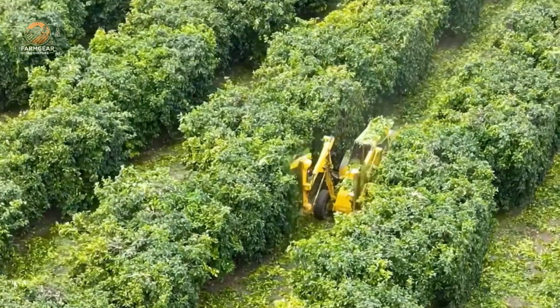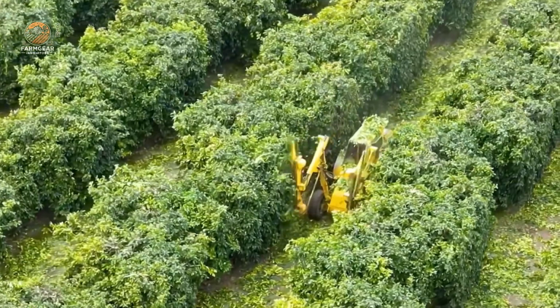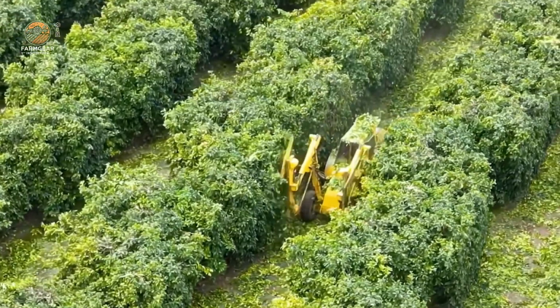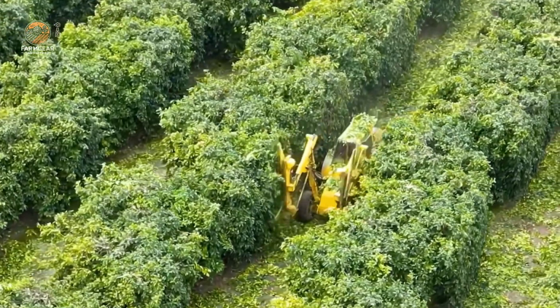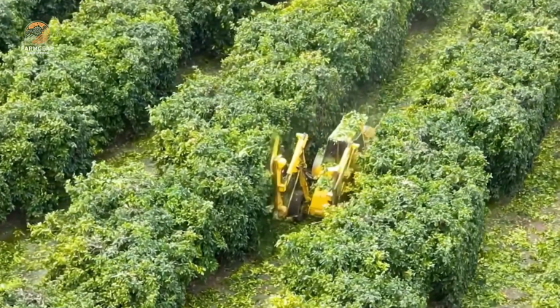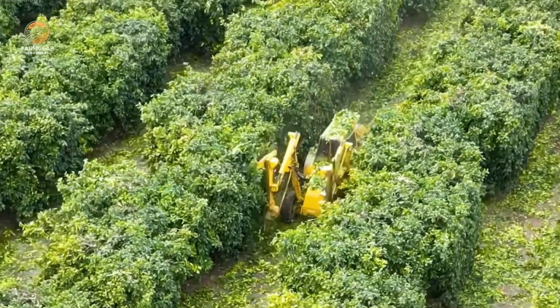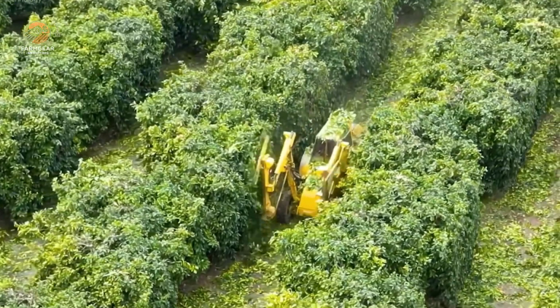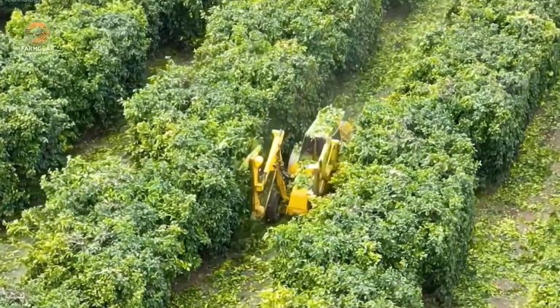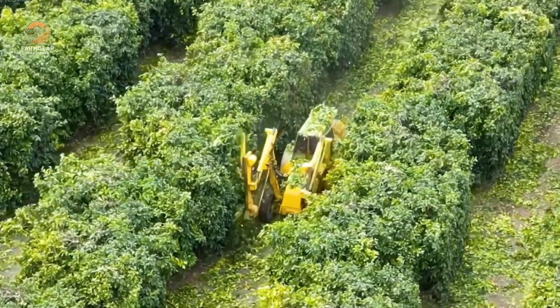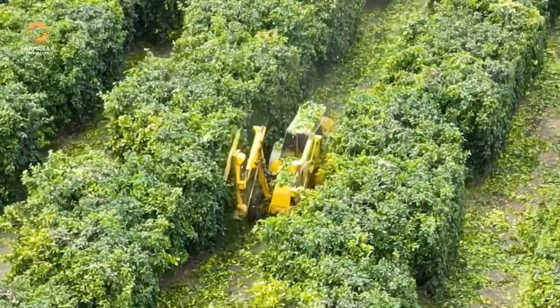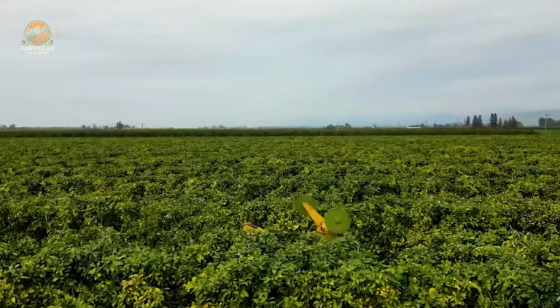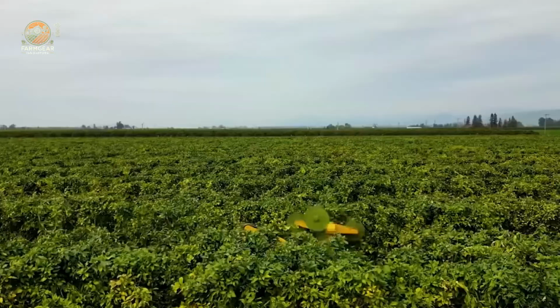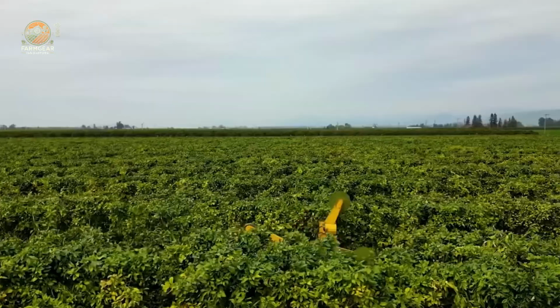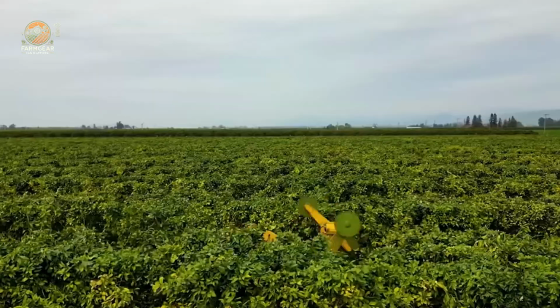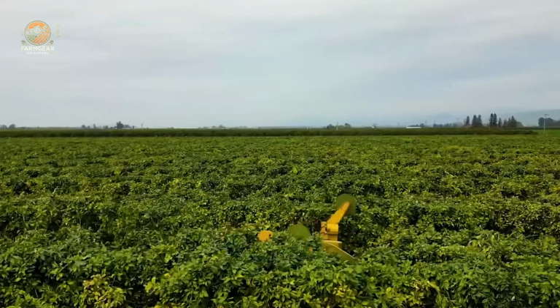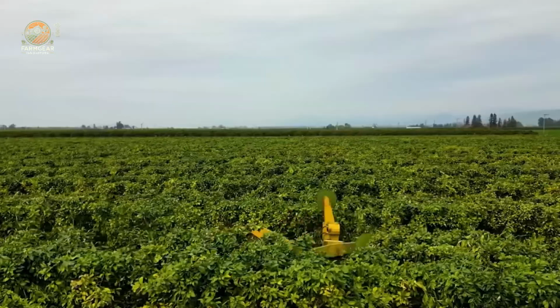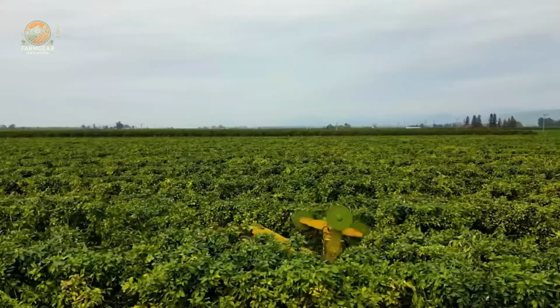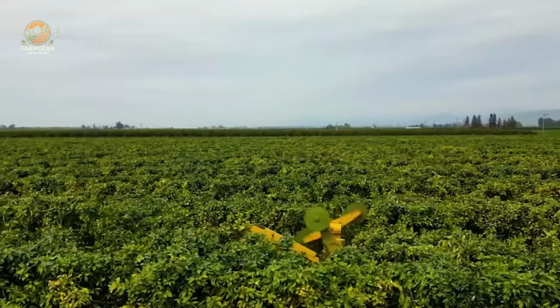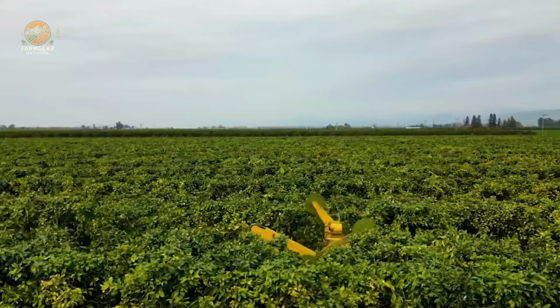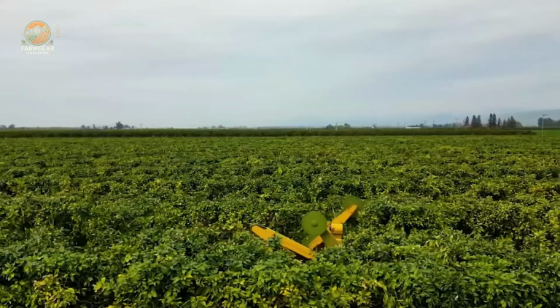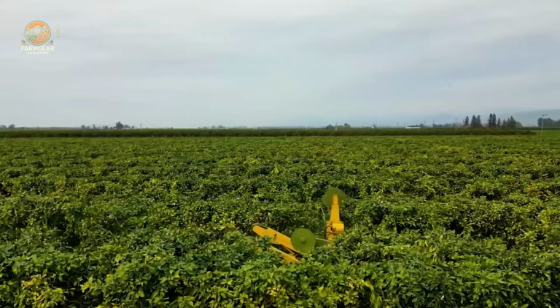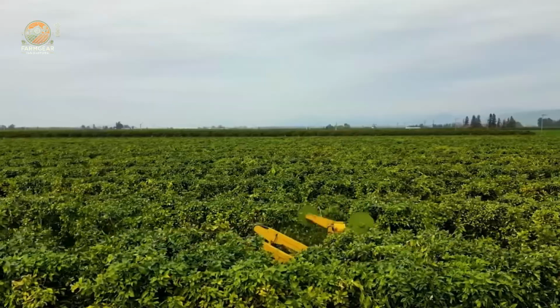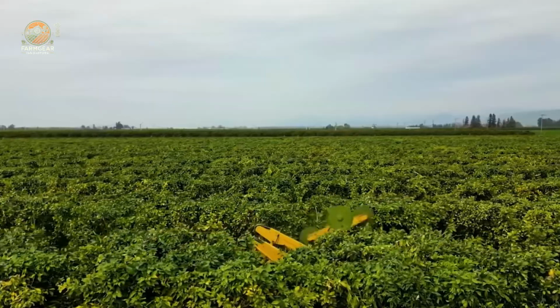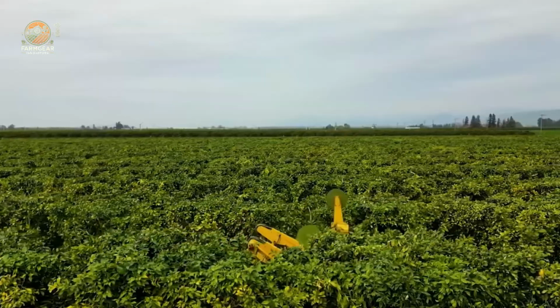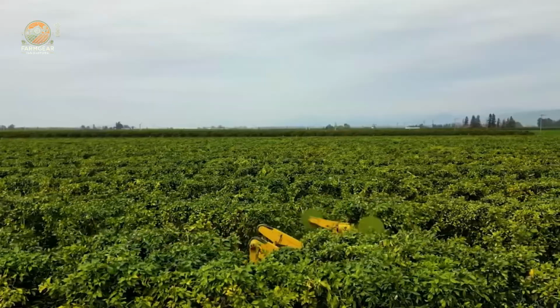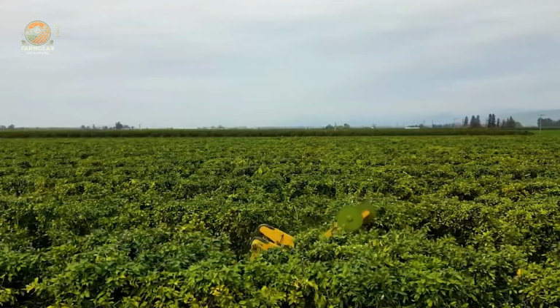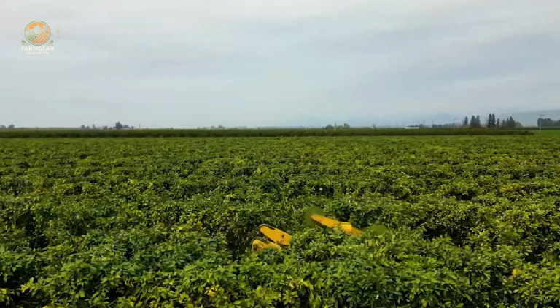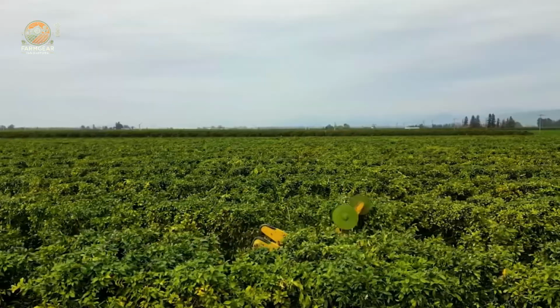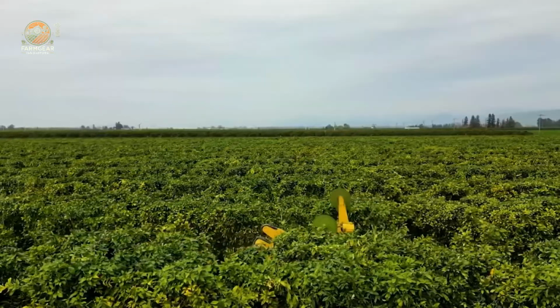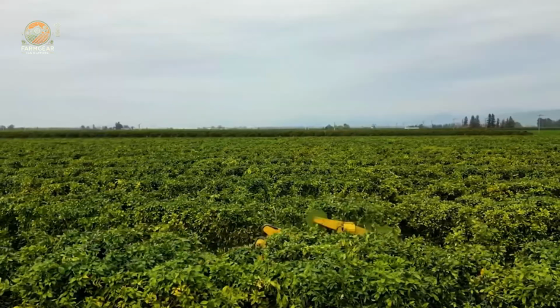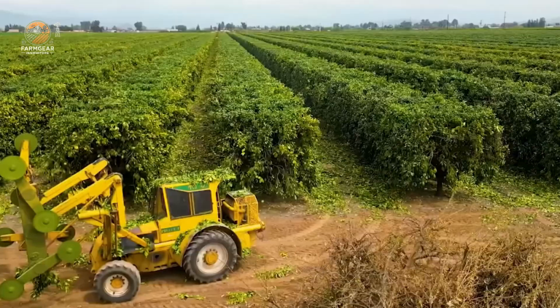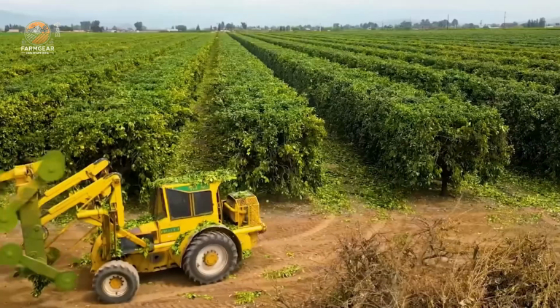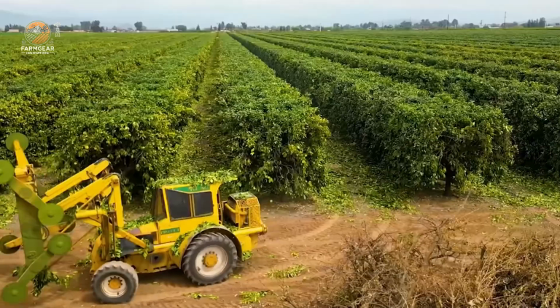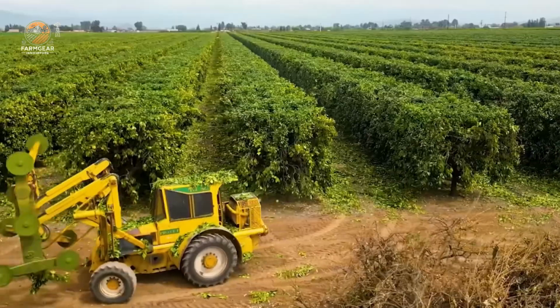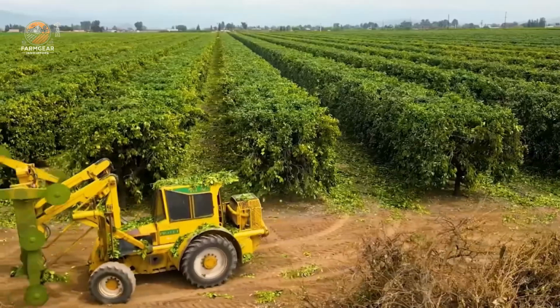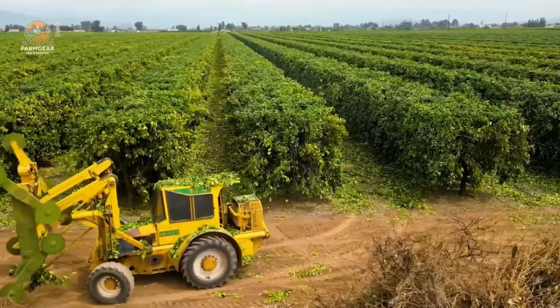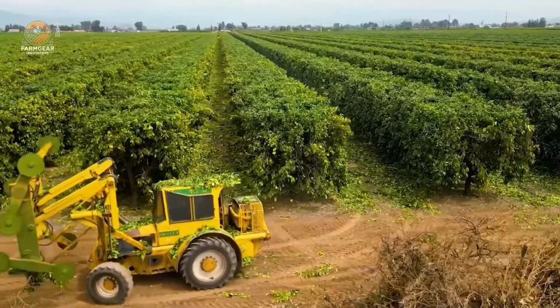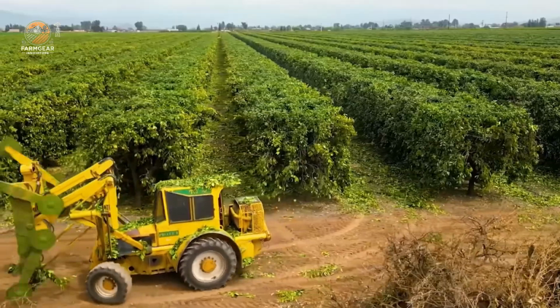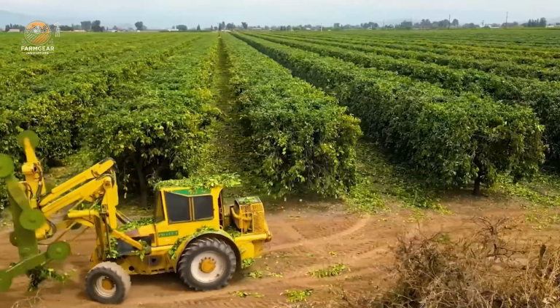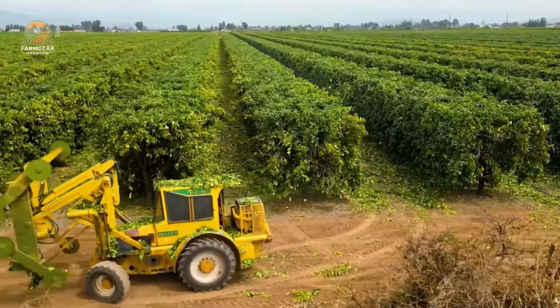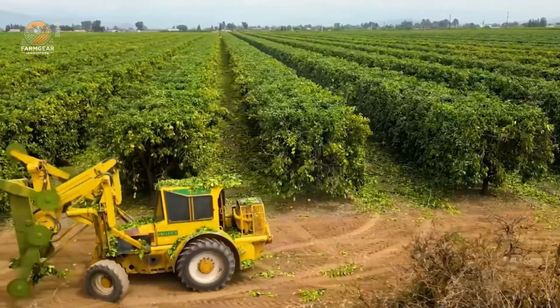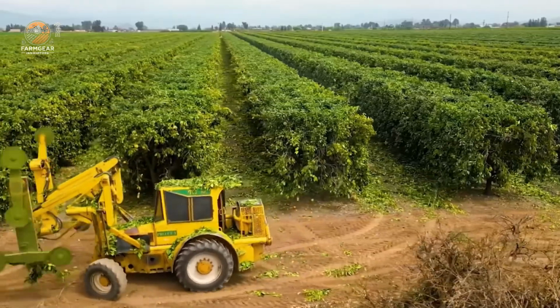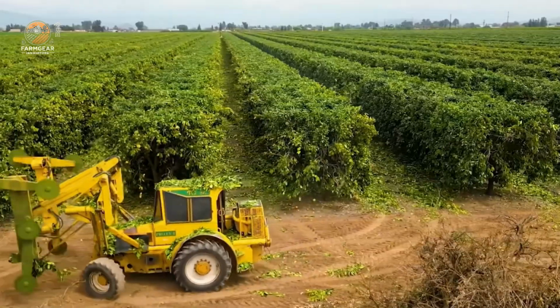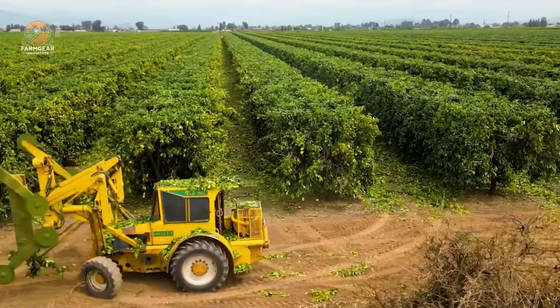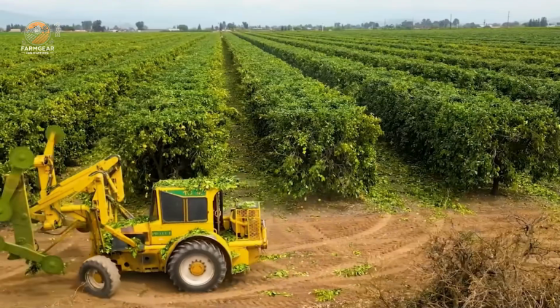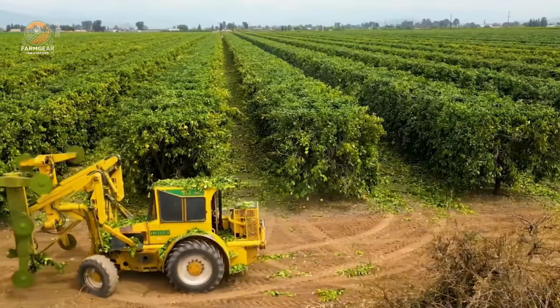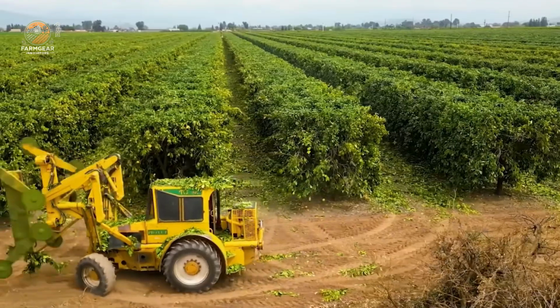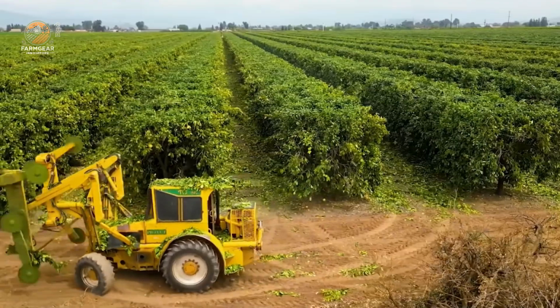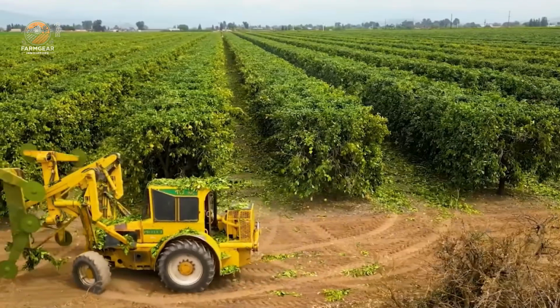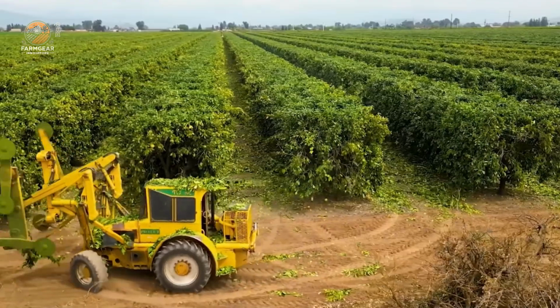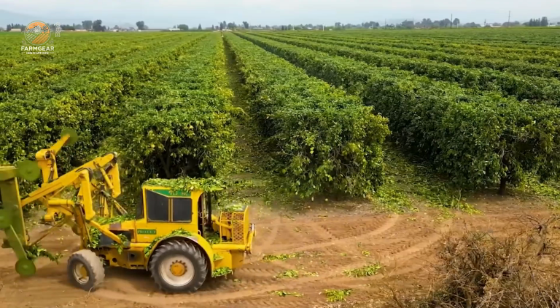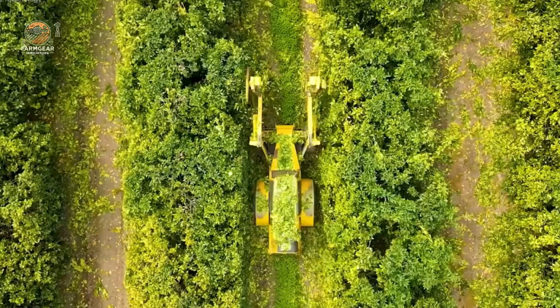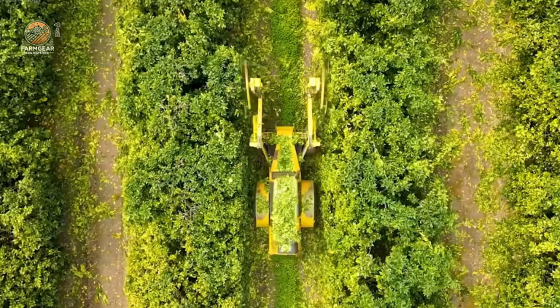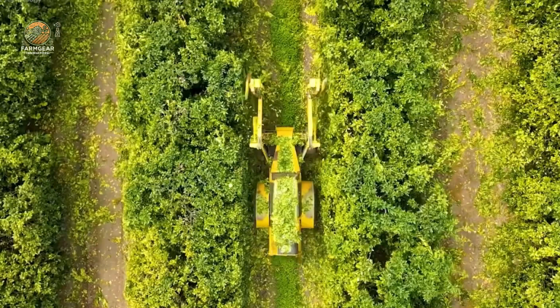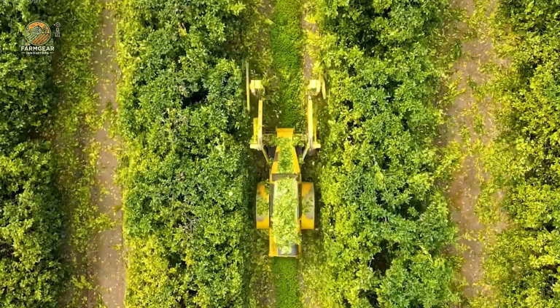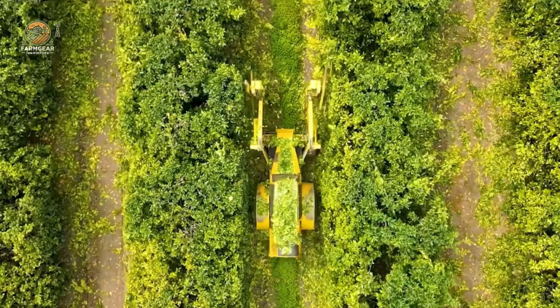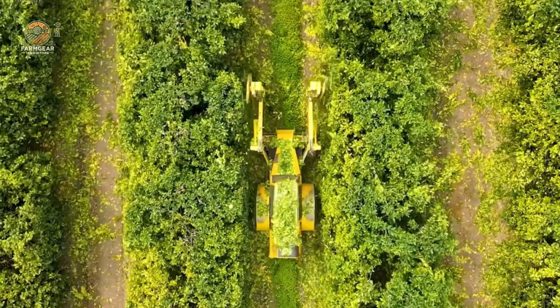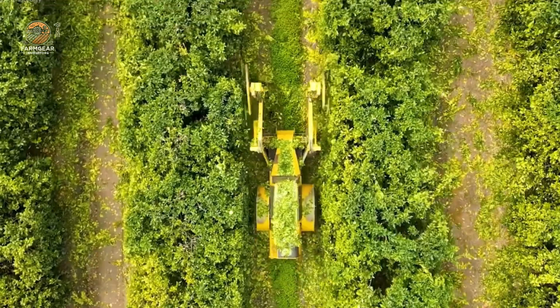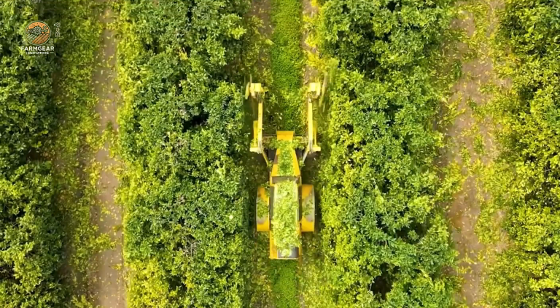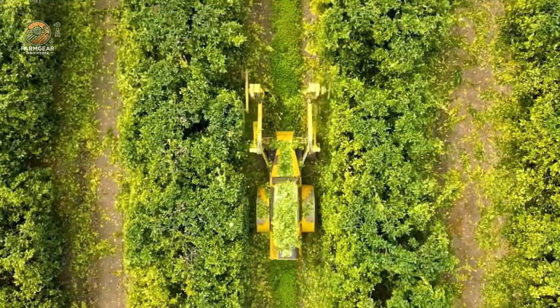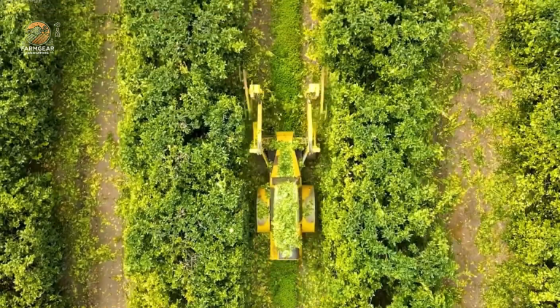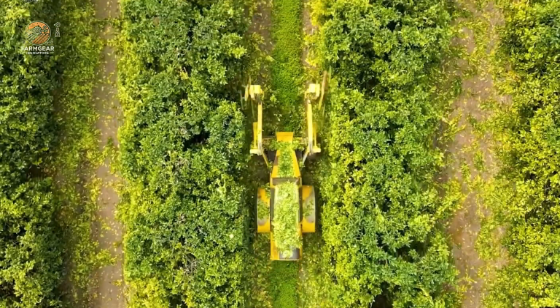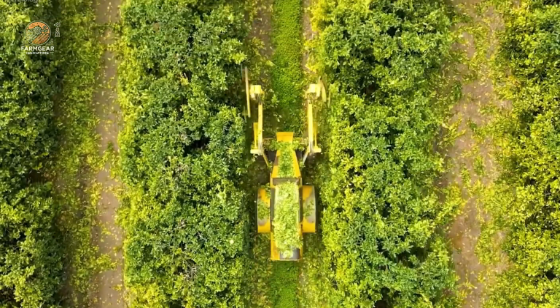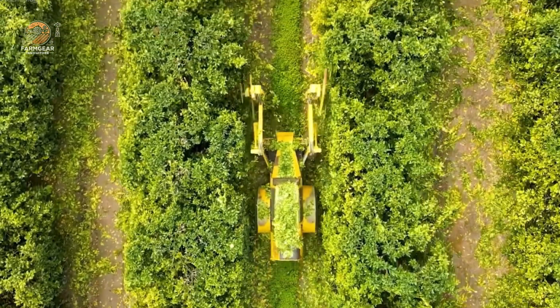The battle against pests and fungi is a continuous challenge for orange farmers. They often rely on a combination of biological methods and pesticides to protect the trees.